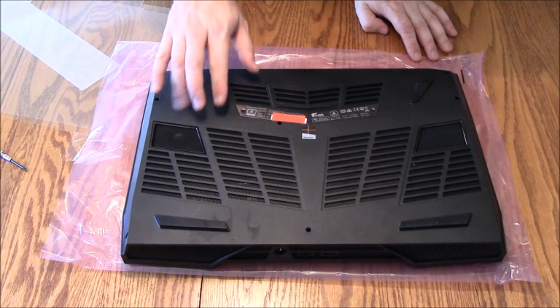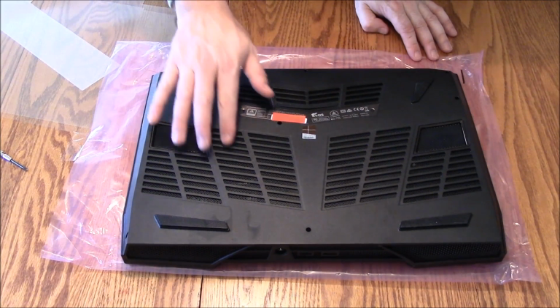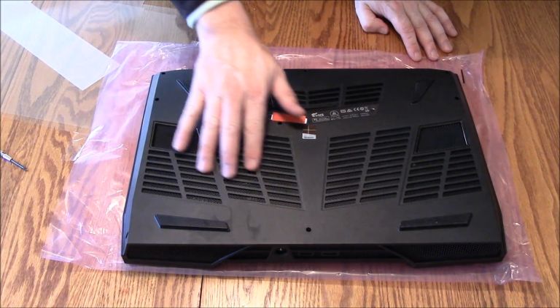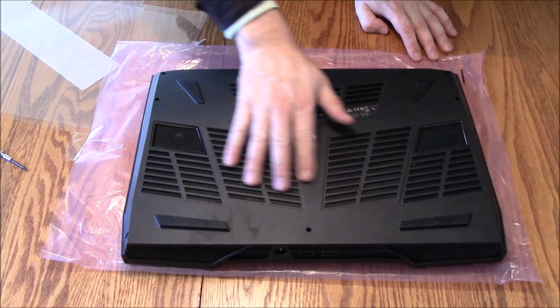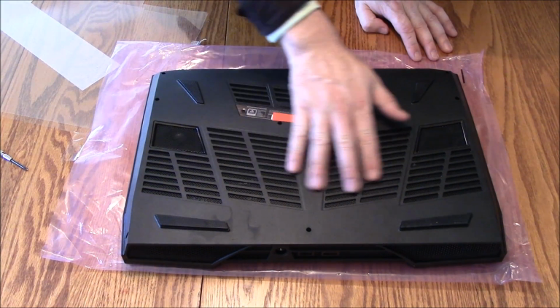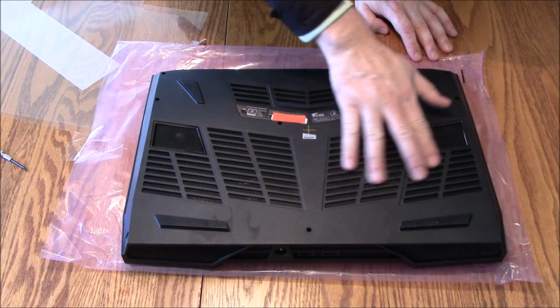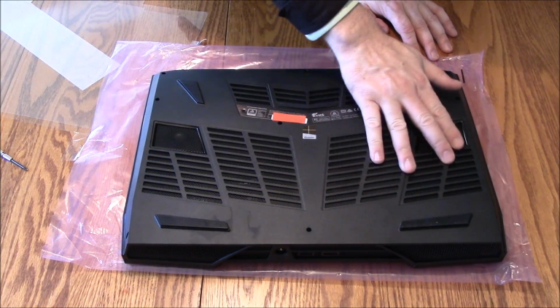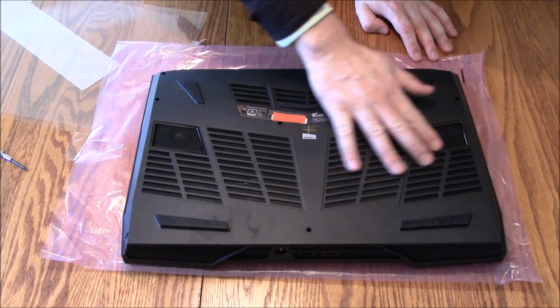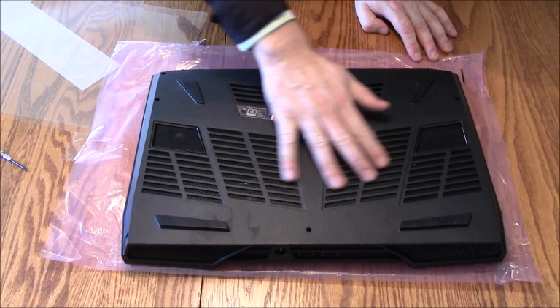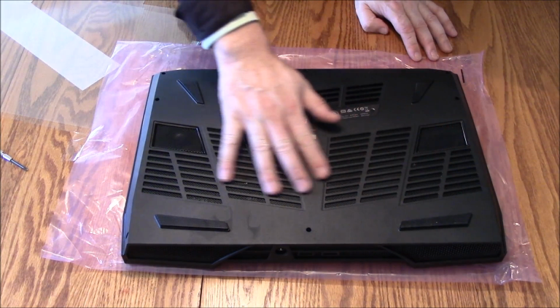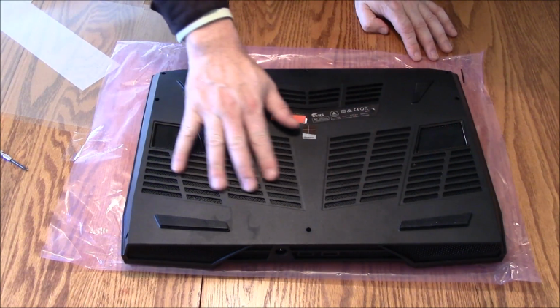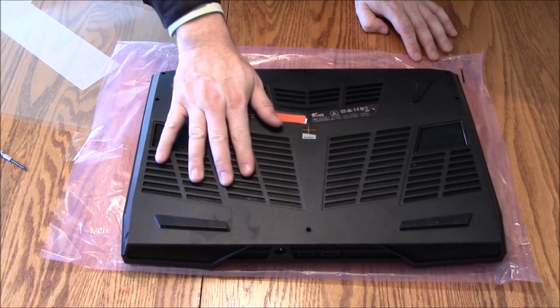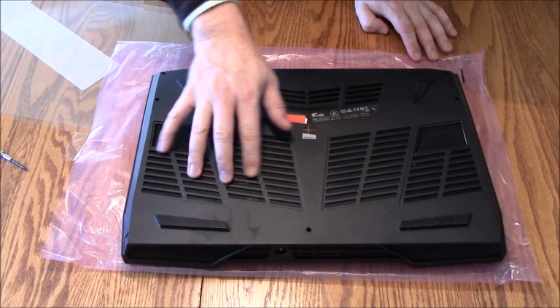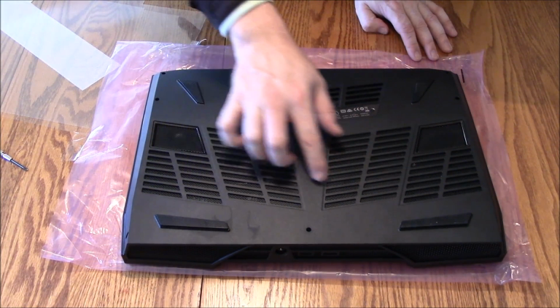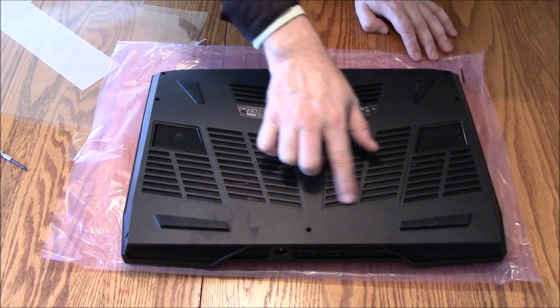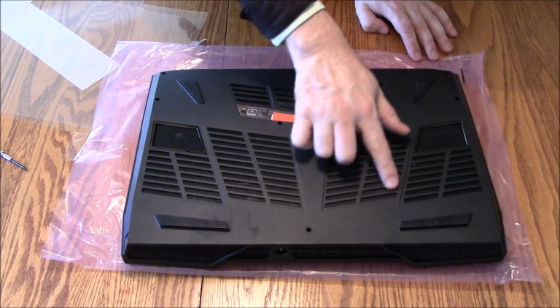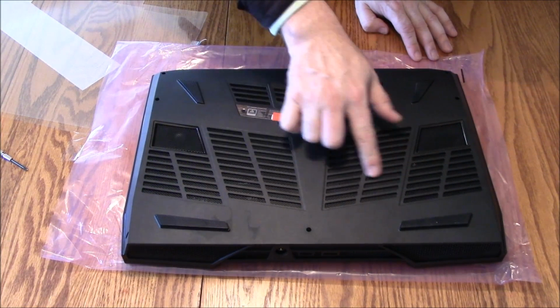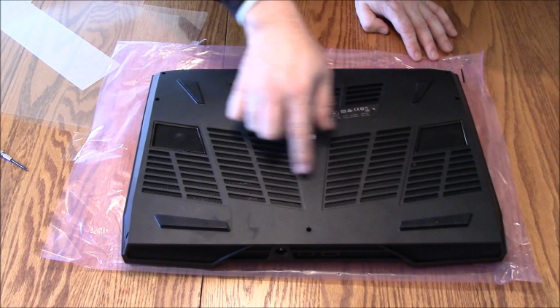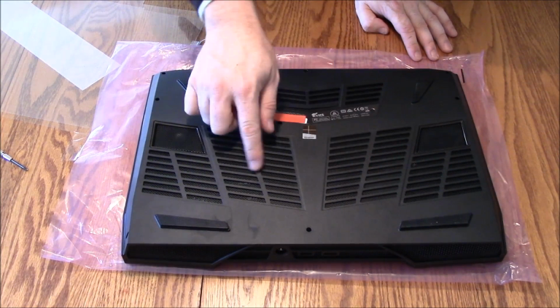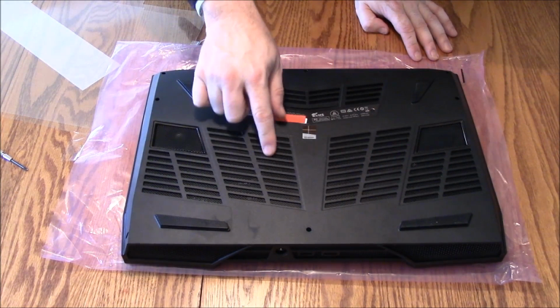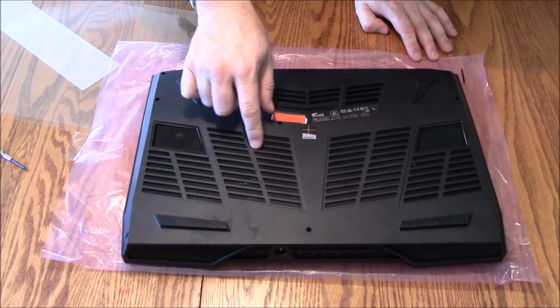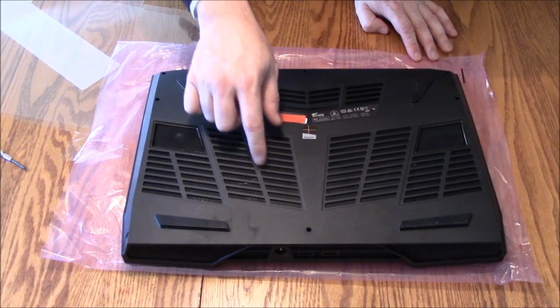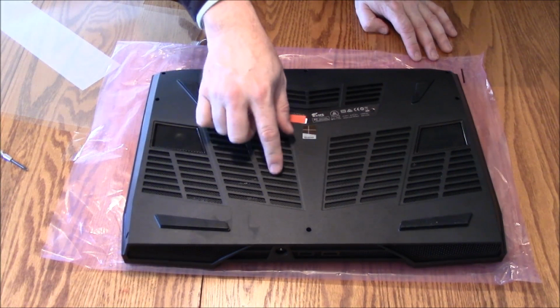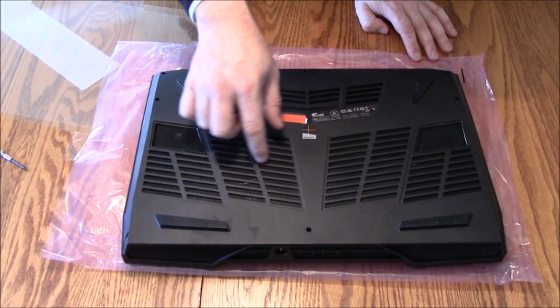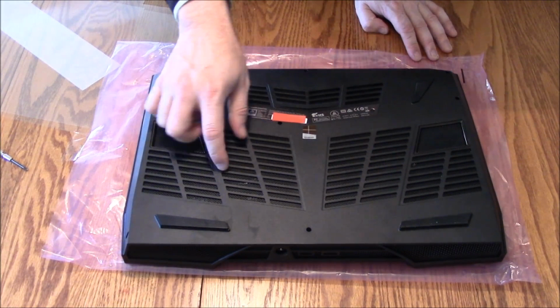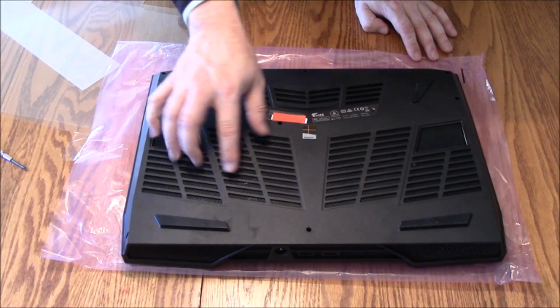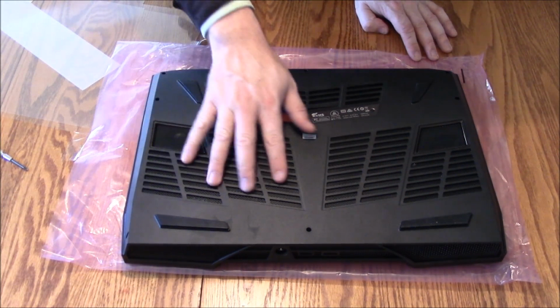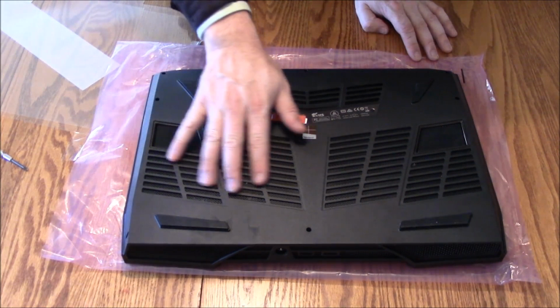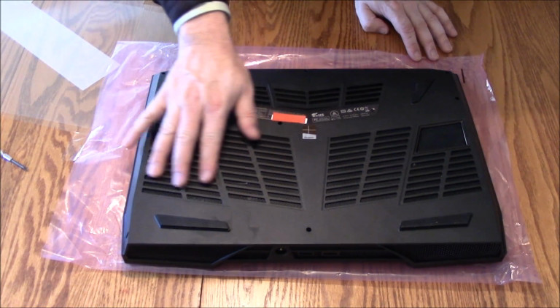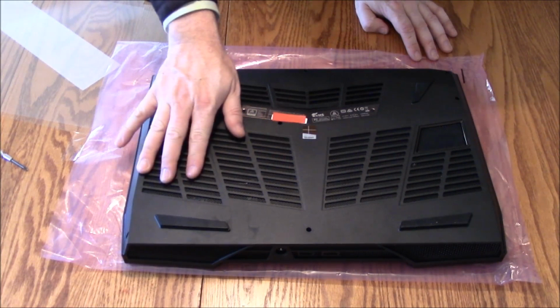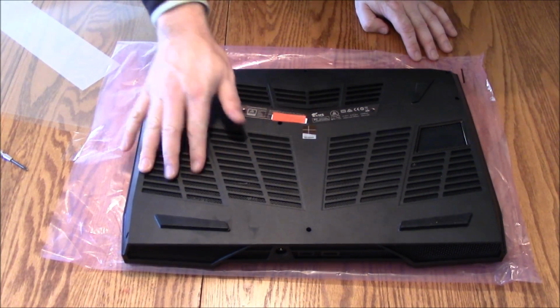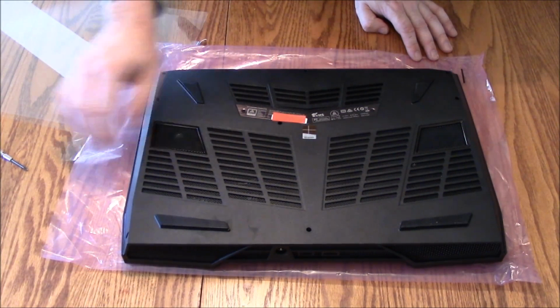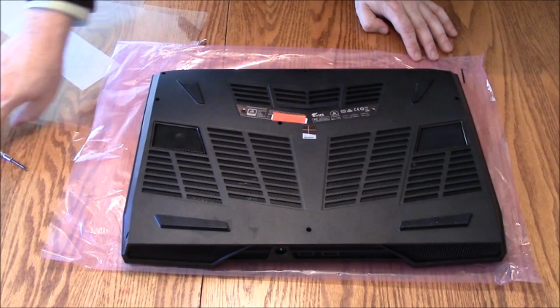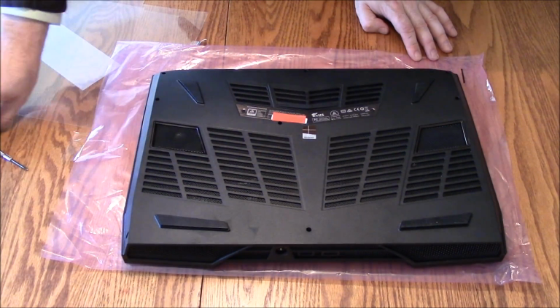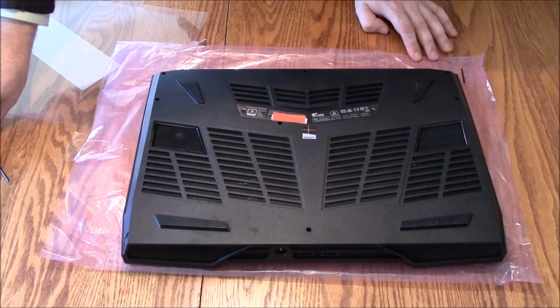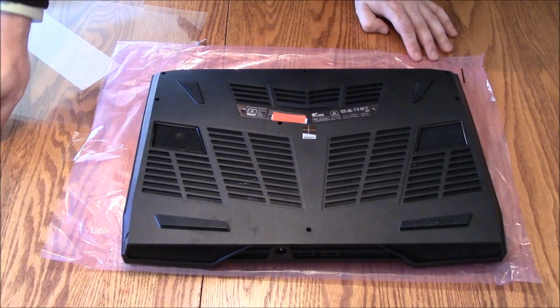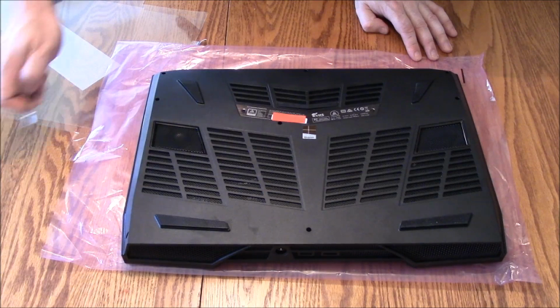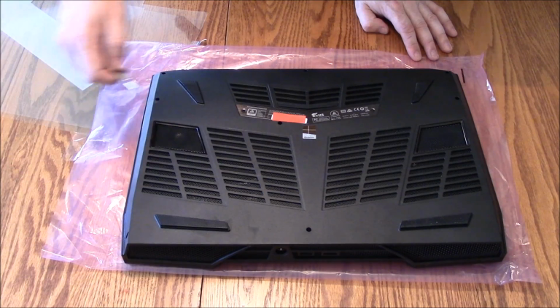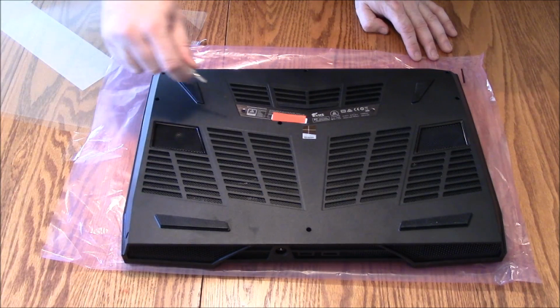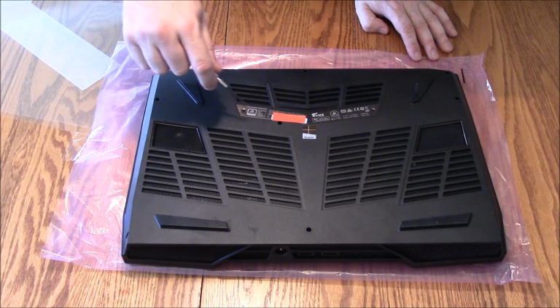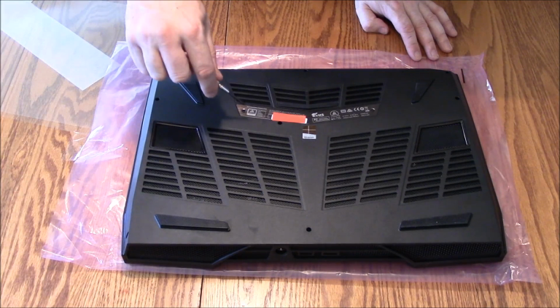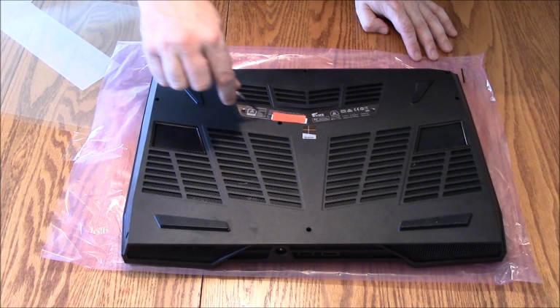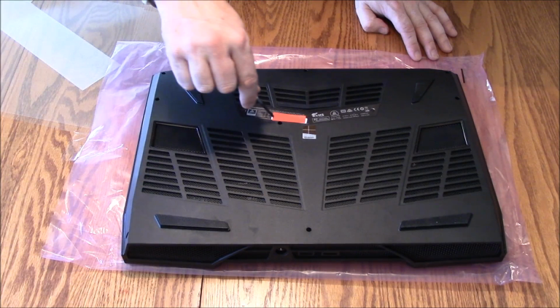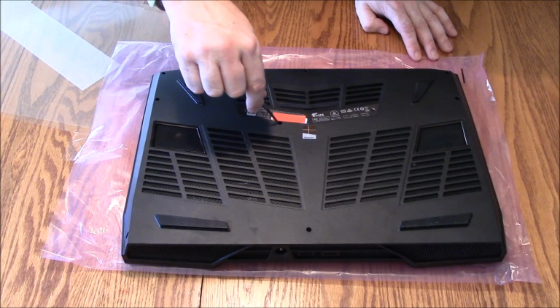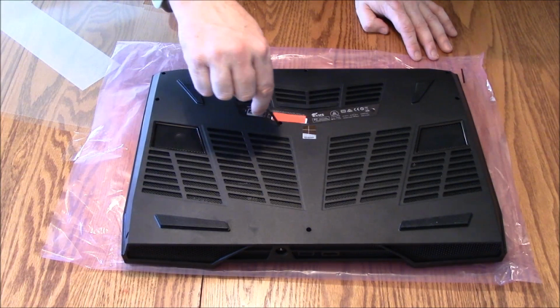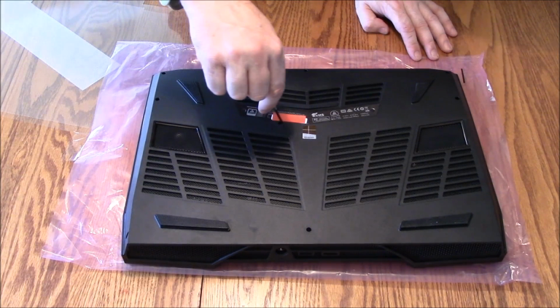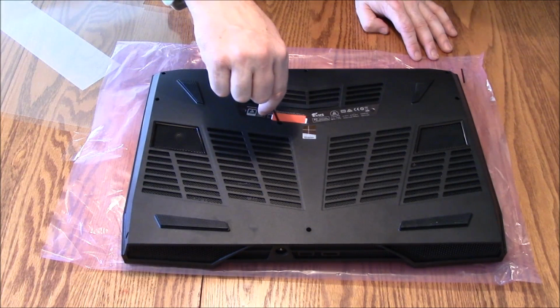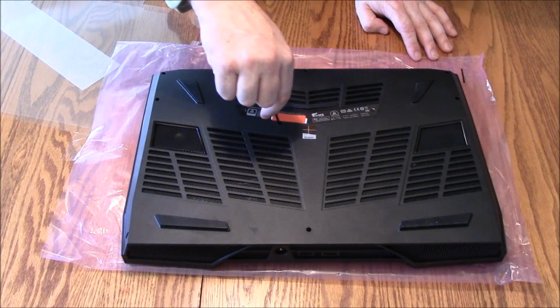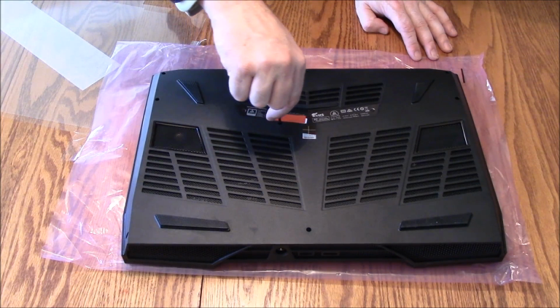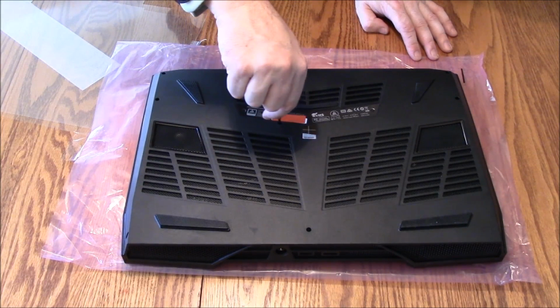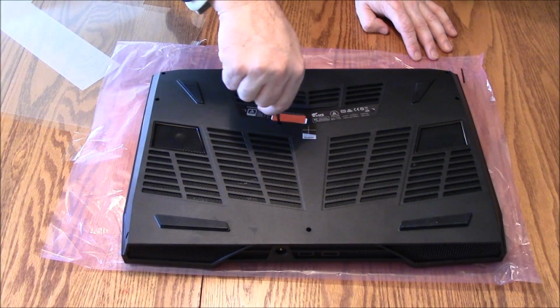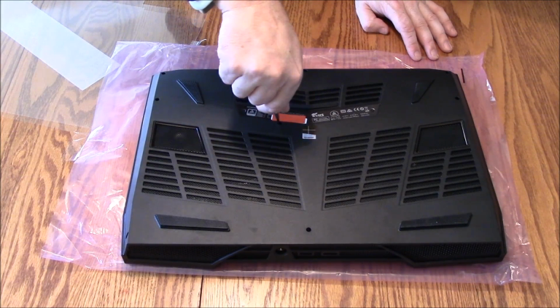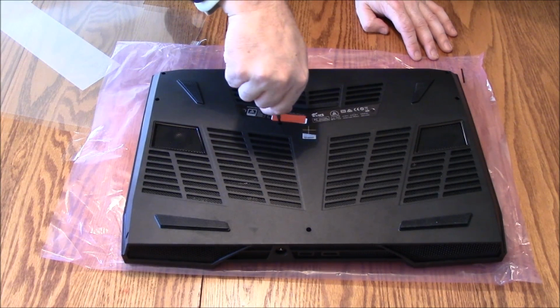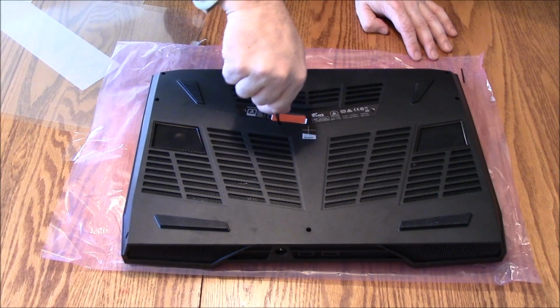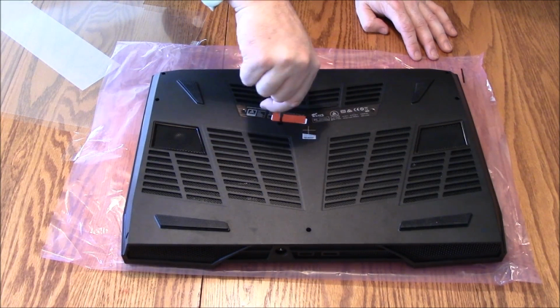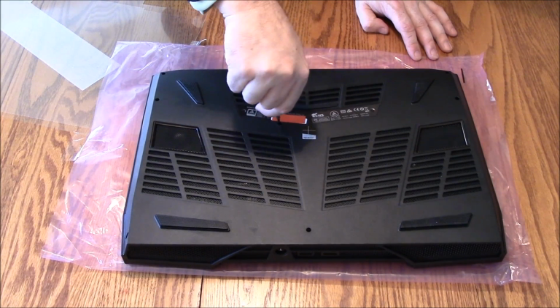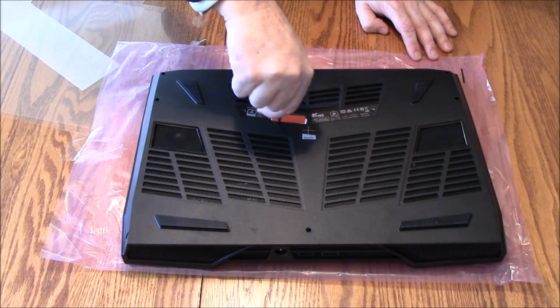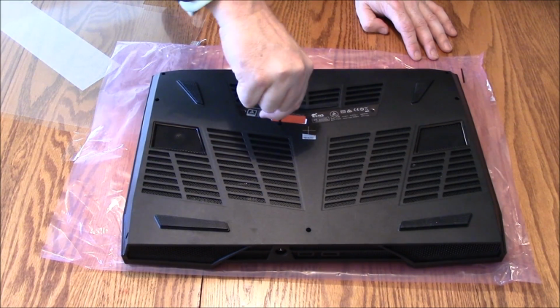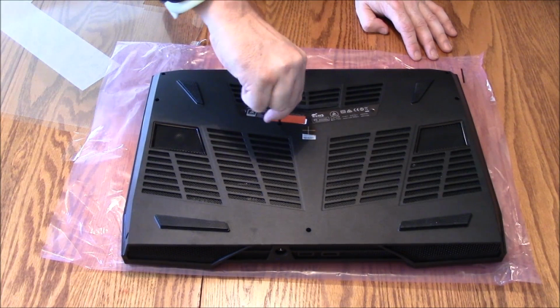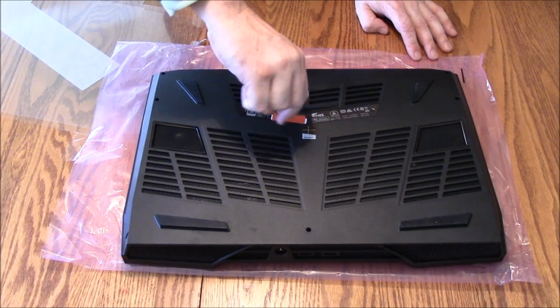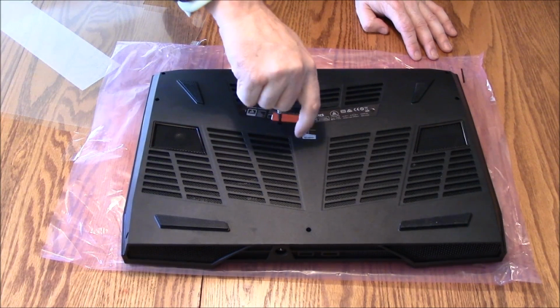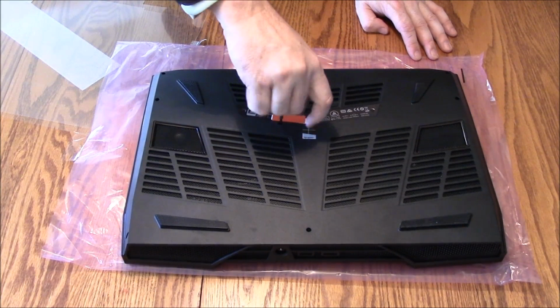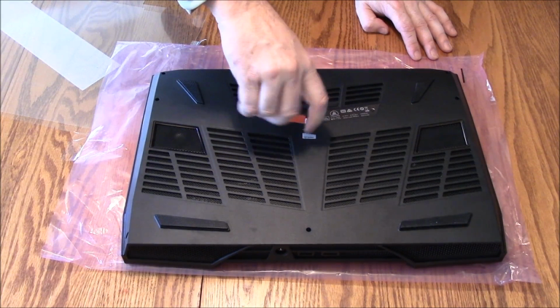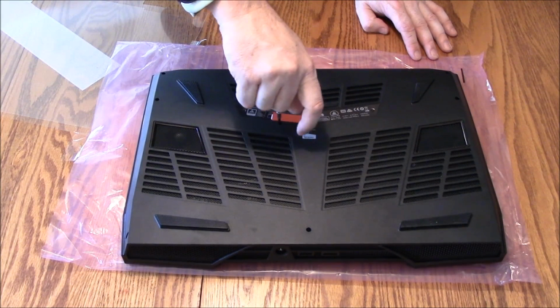Underneath you can see all the vents for this. Looks like that's kind of closed off but it's kind of a cool pattern underneath there. I'm going to go ahead and remove the bottom panel.